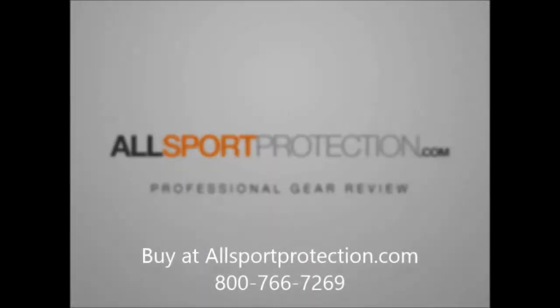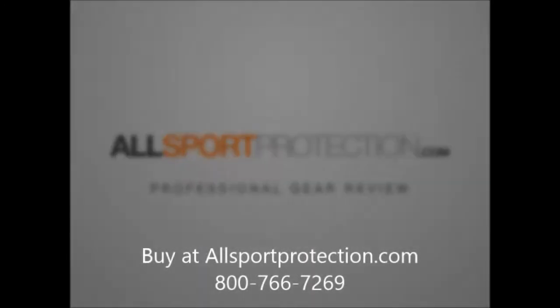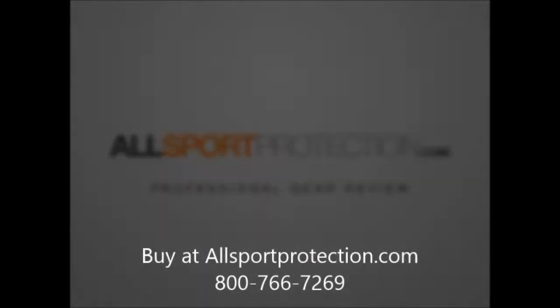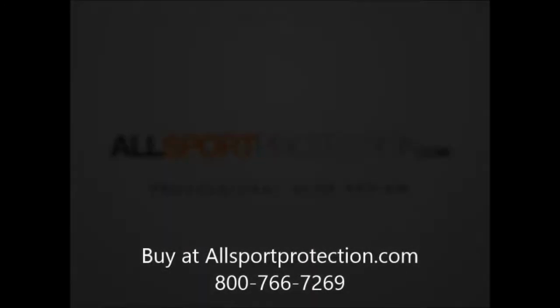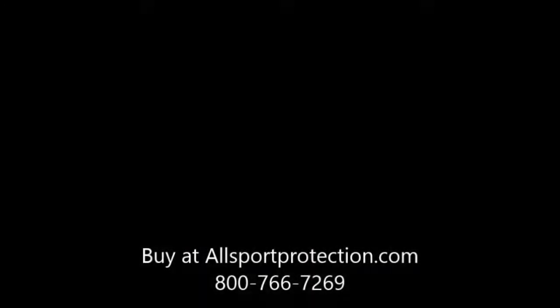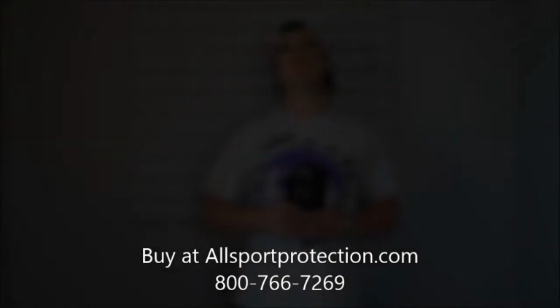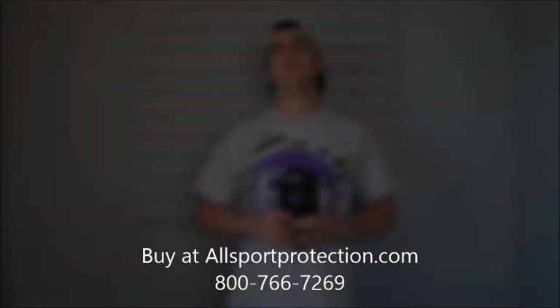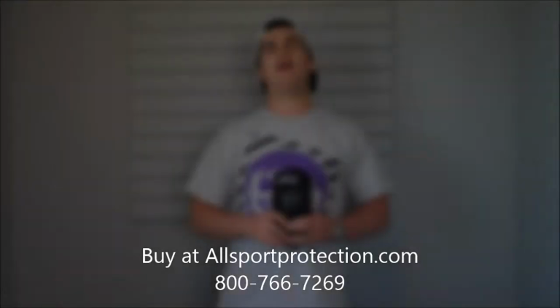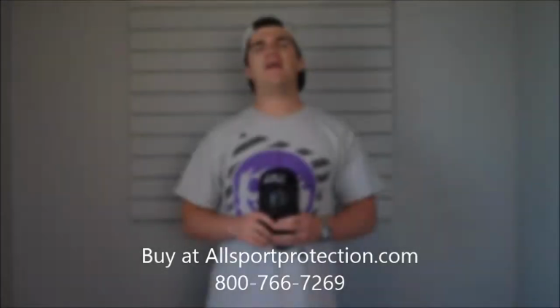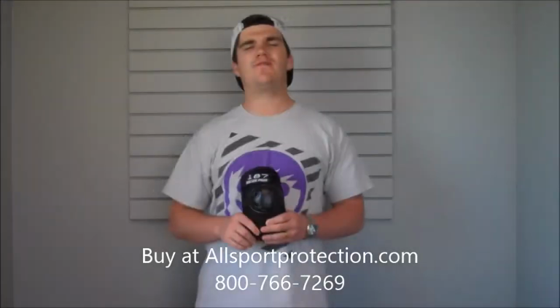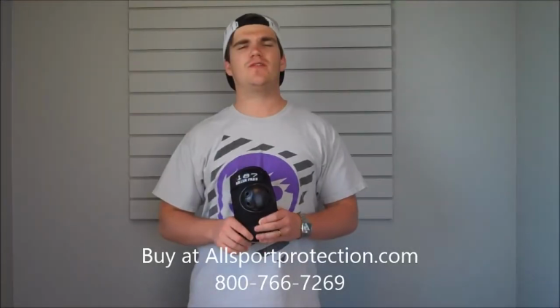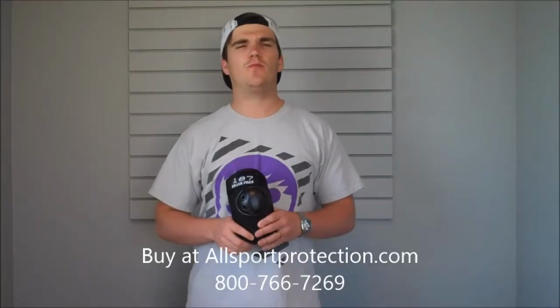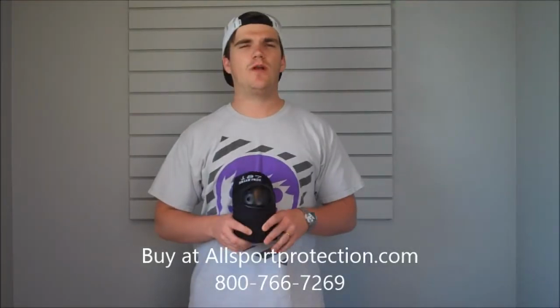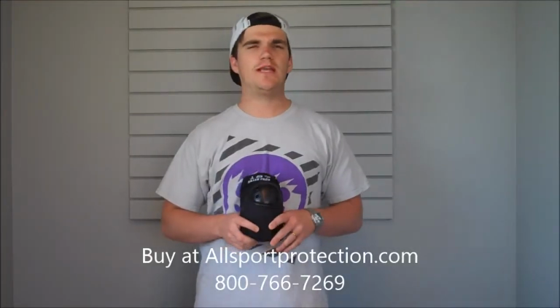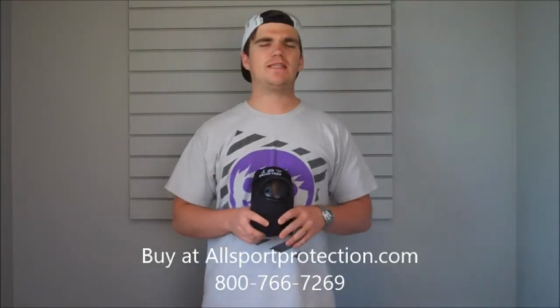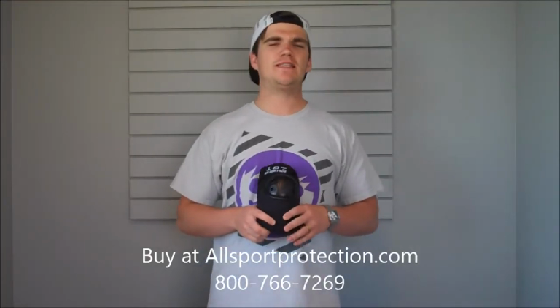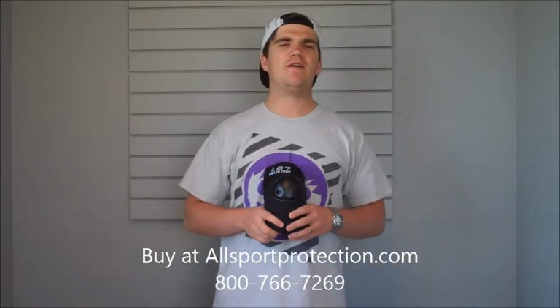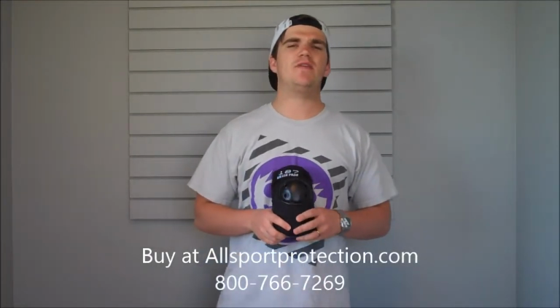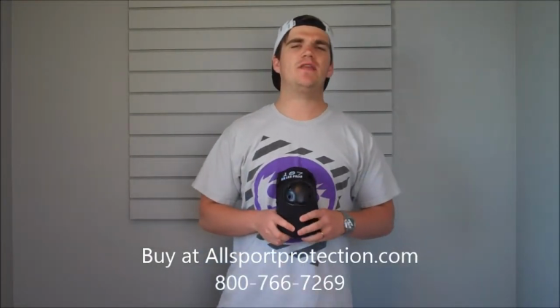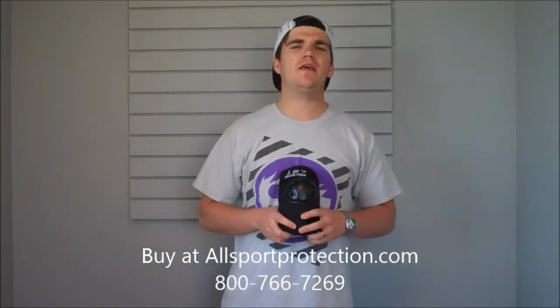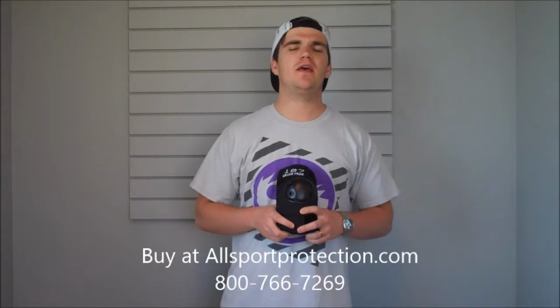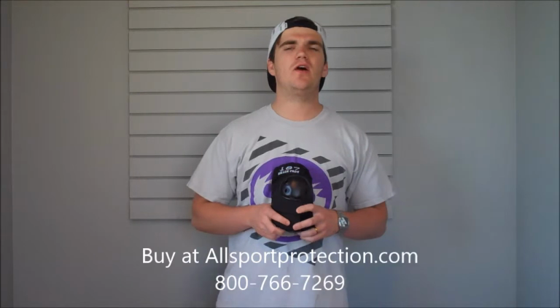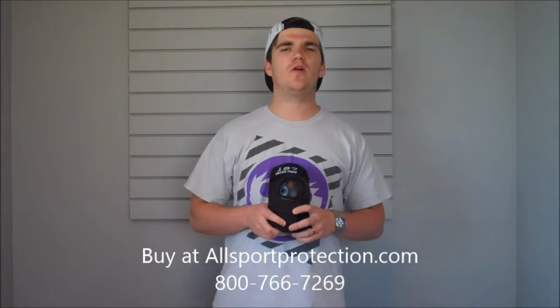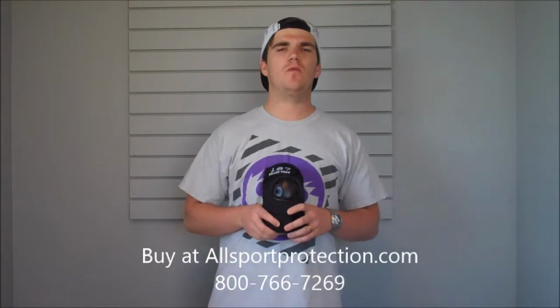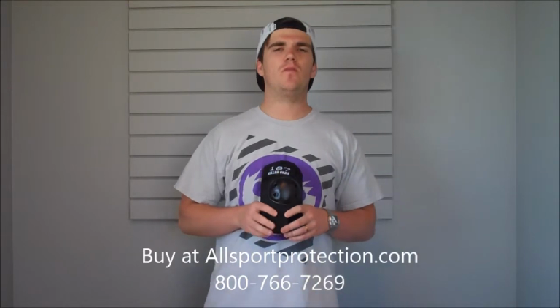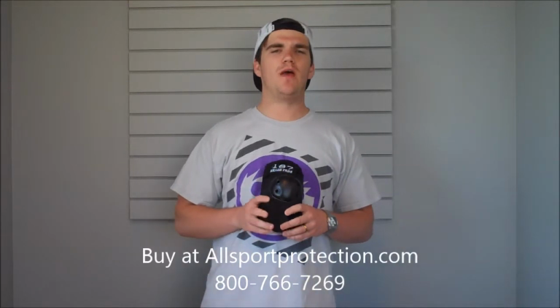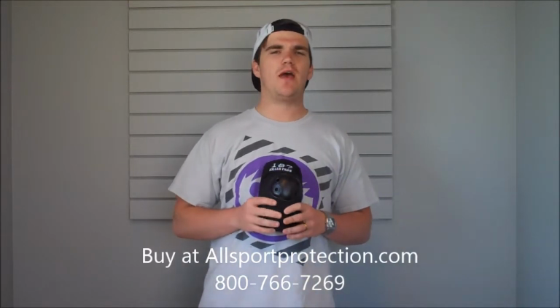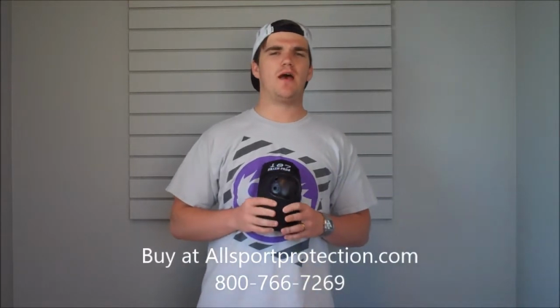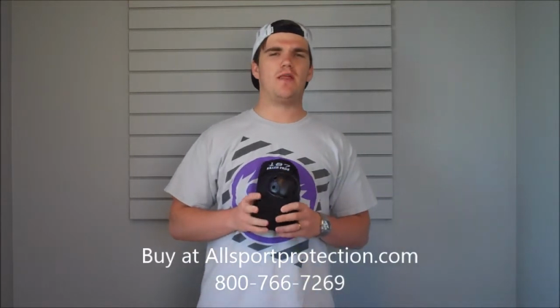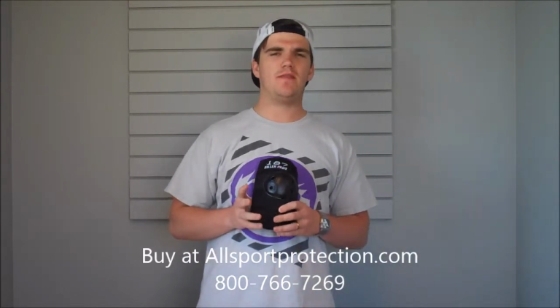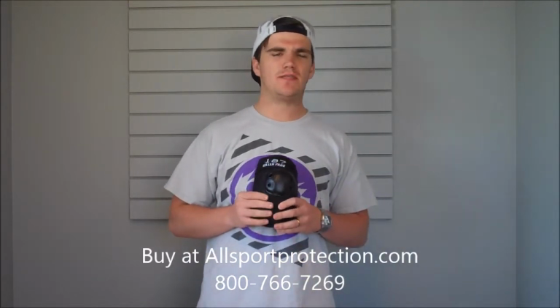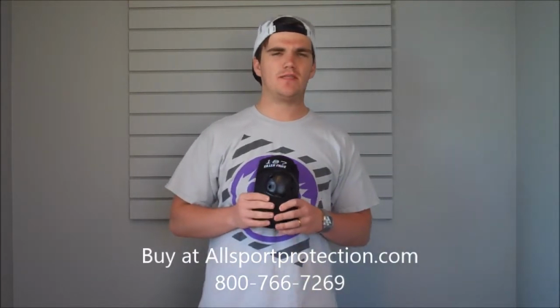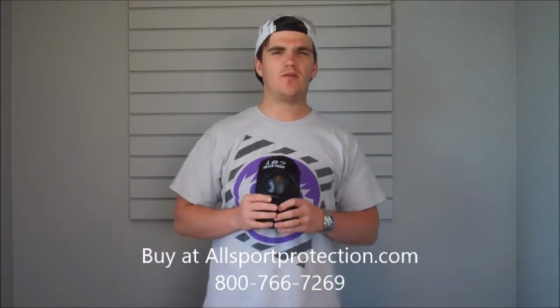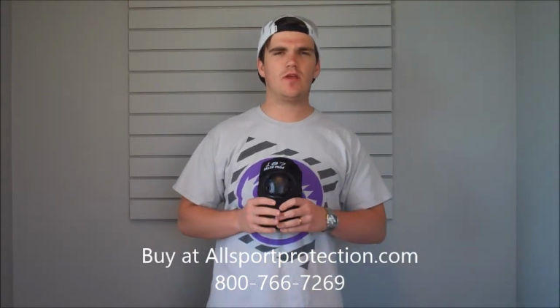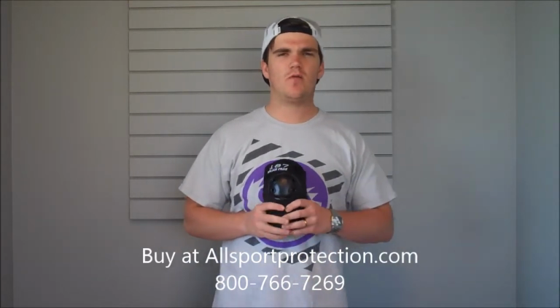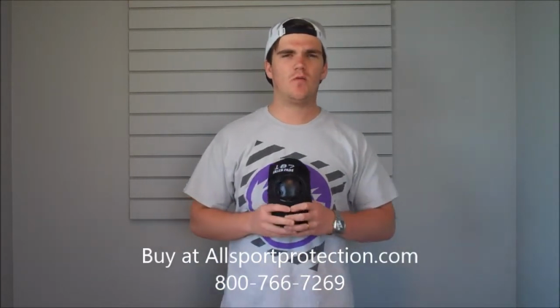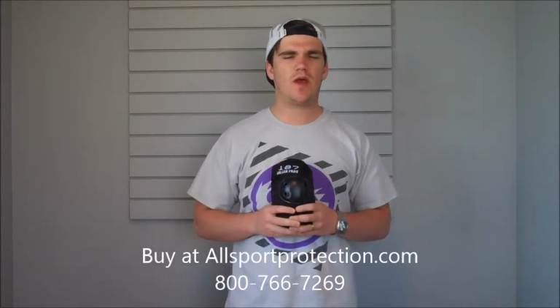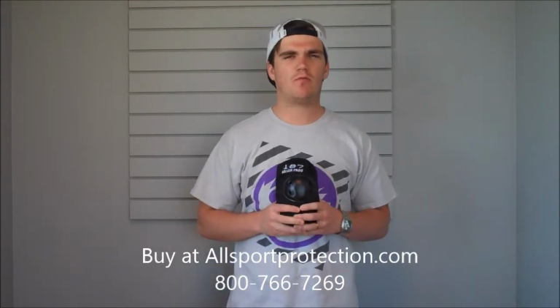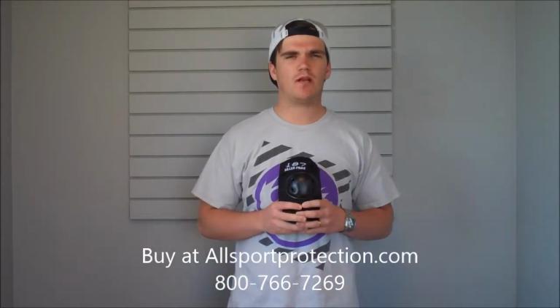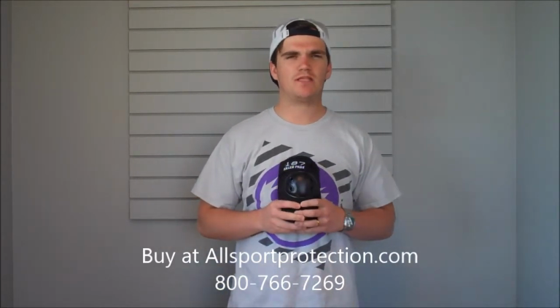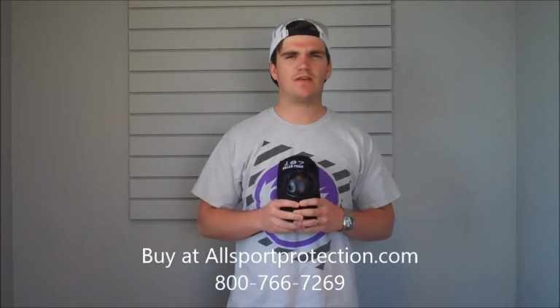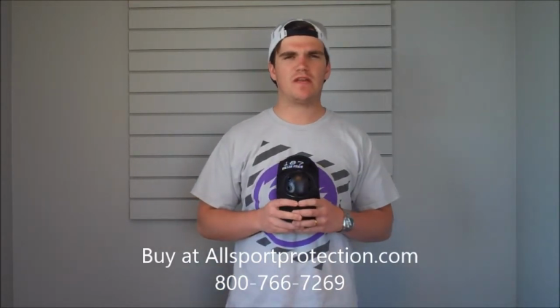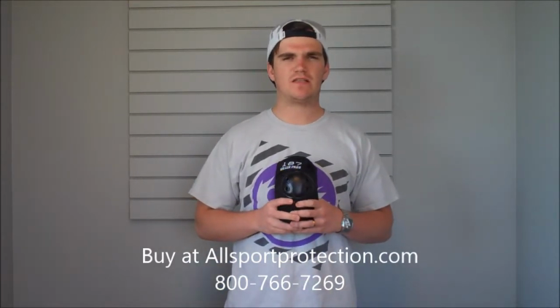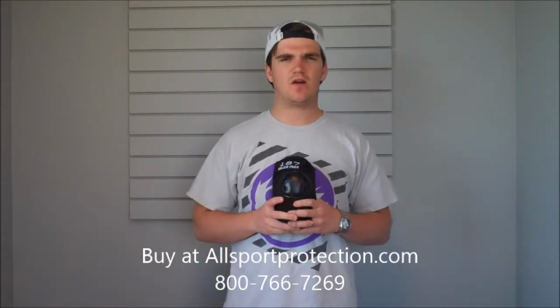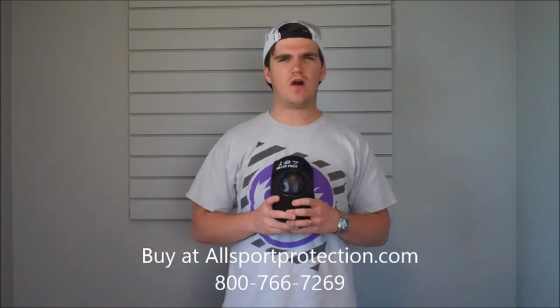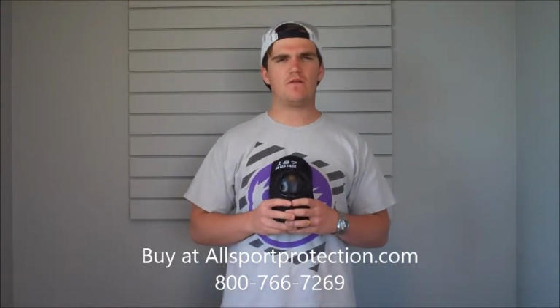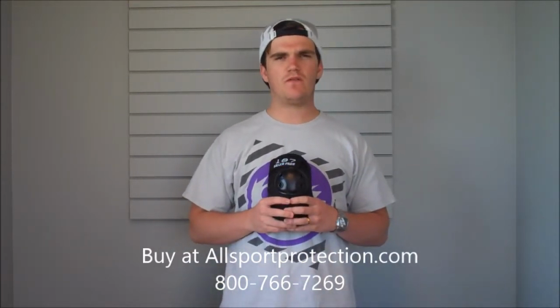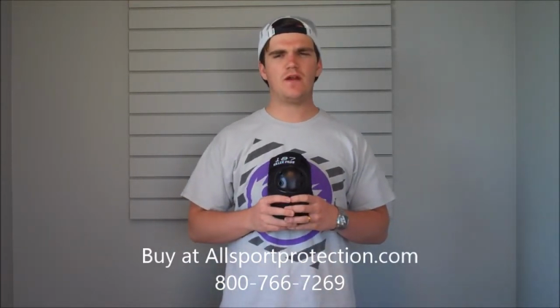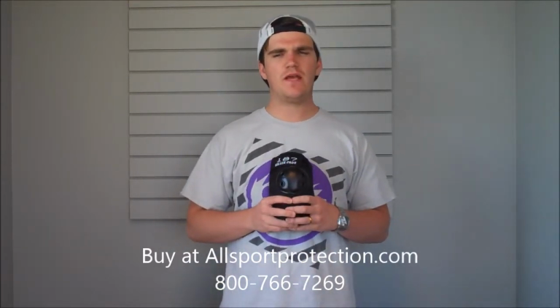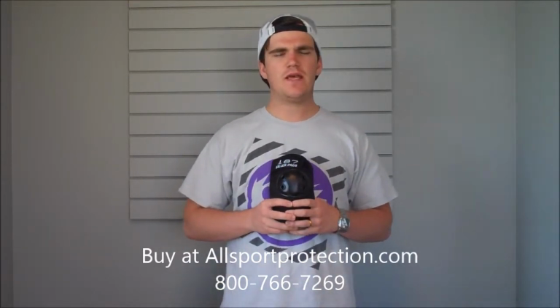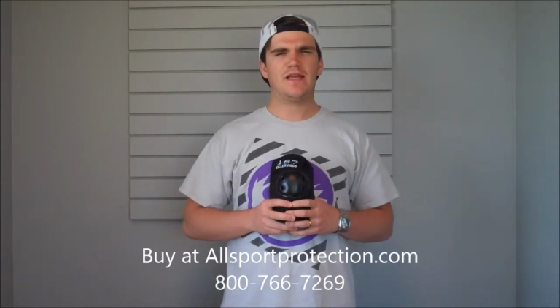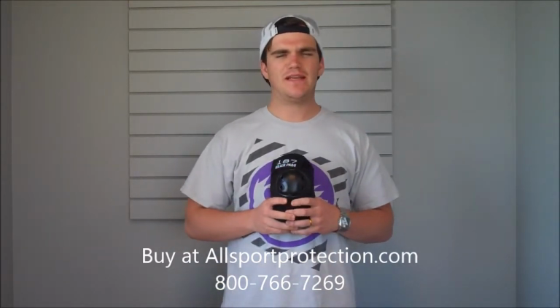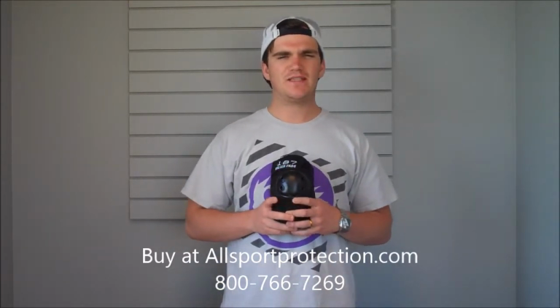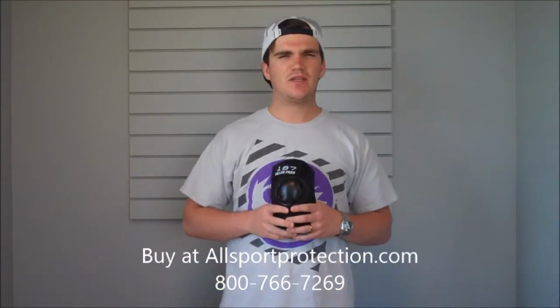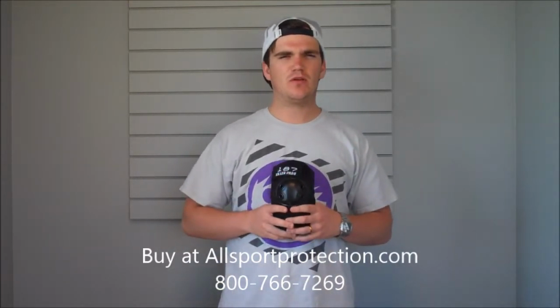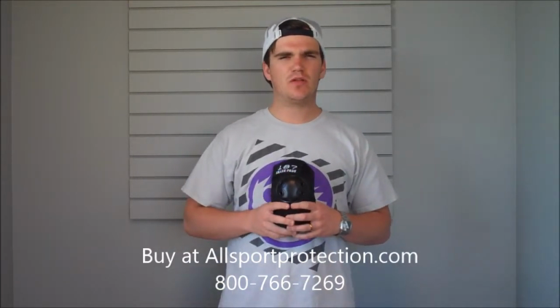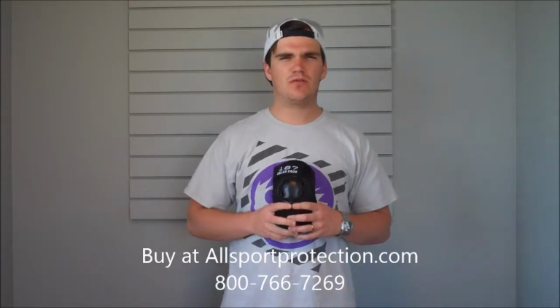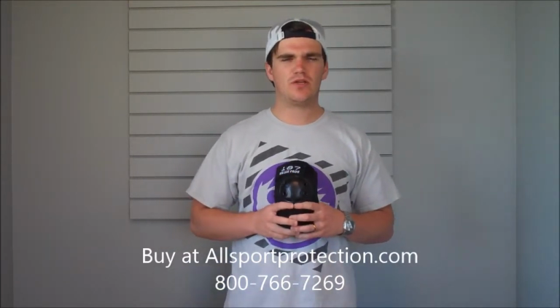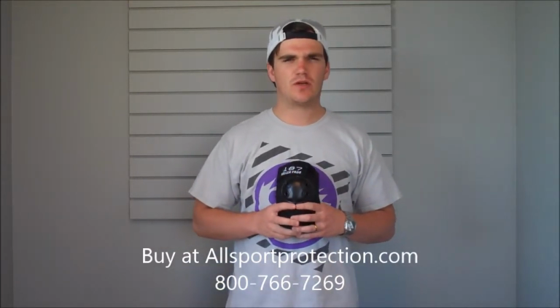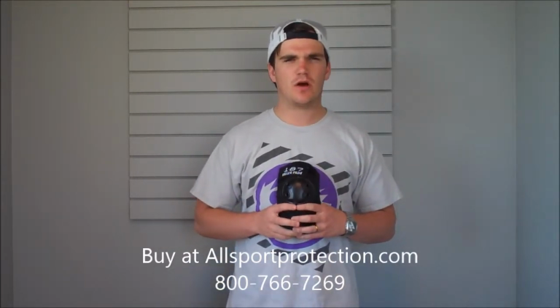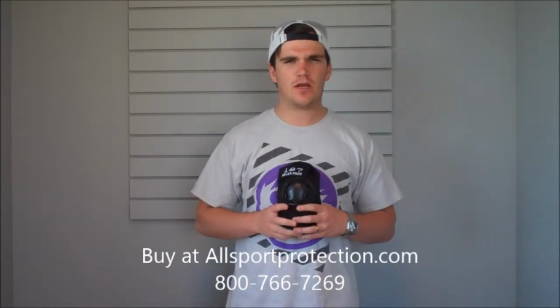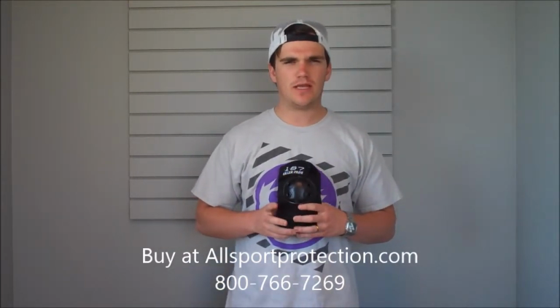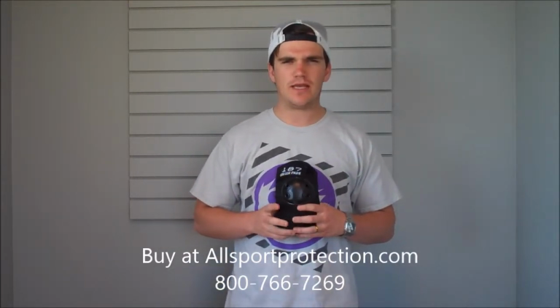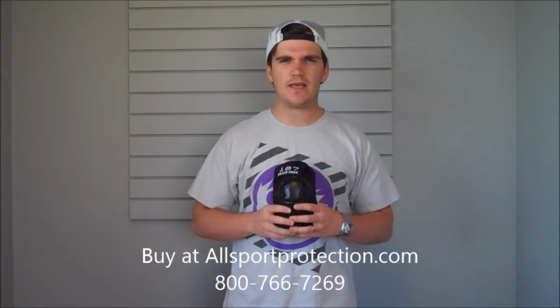Guys, with me today I've got the 187 elbow pad. This is the only elbow pad 187 has to offer, and it's the only one you're going to need.